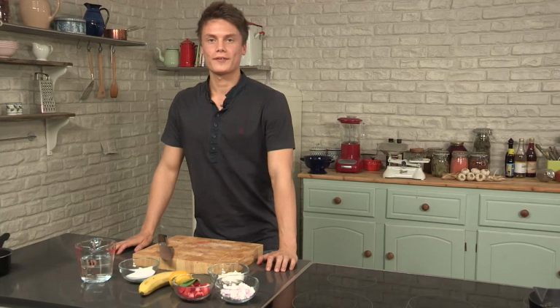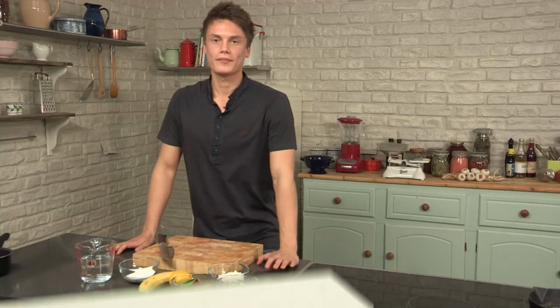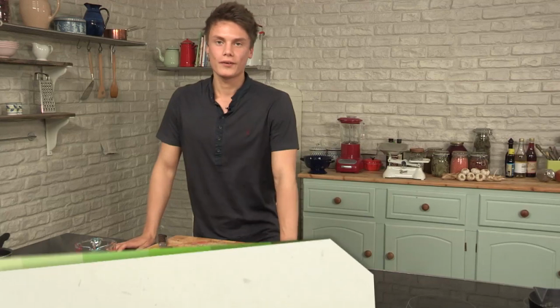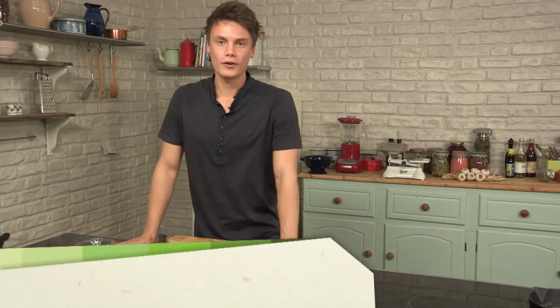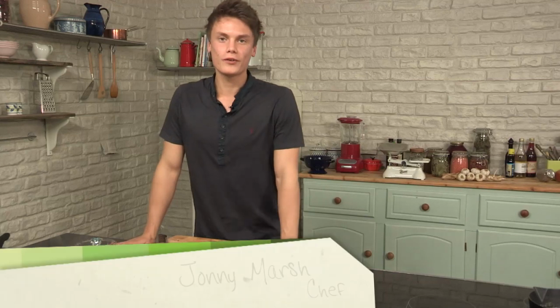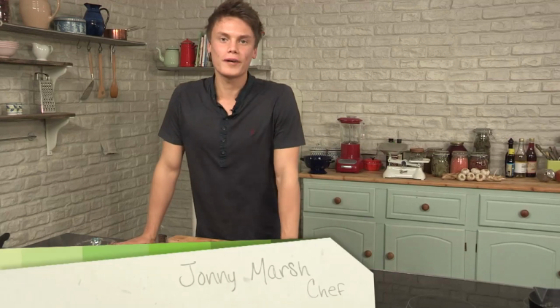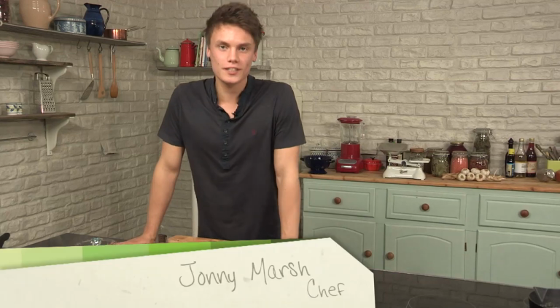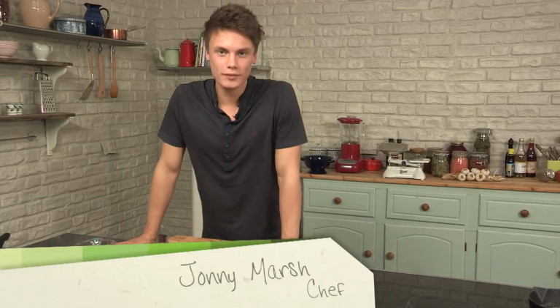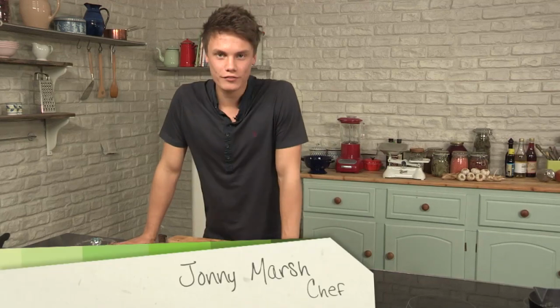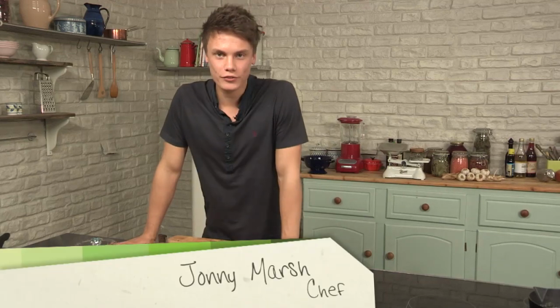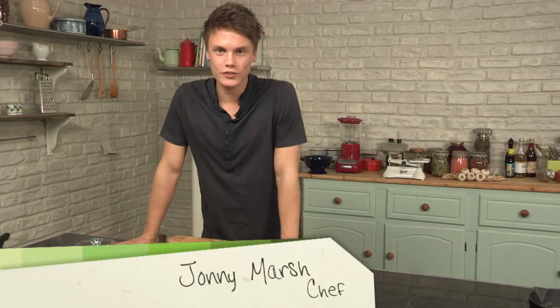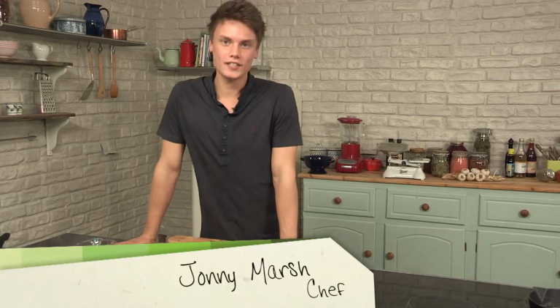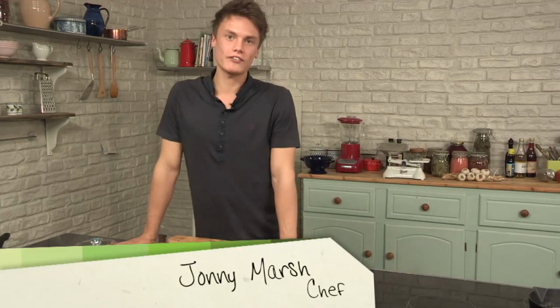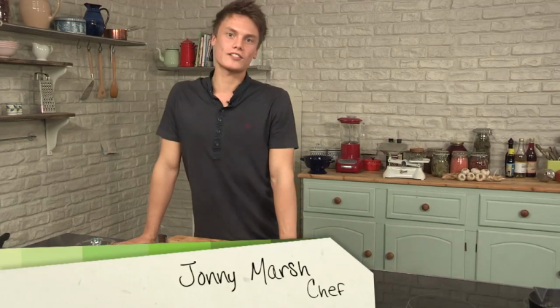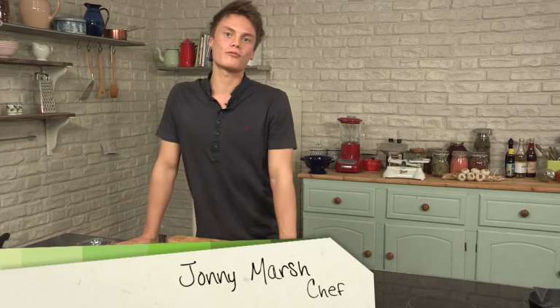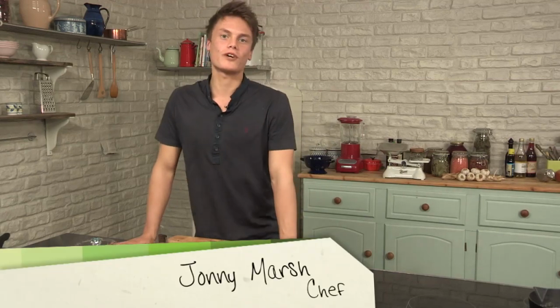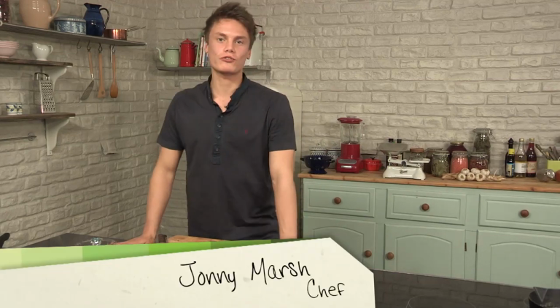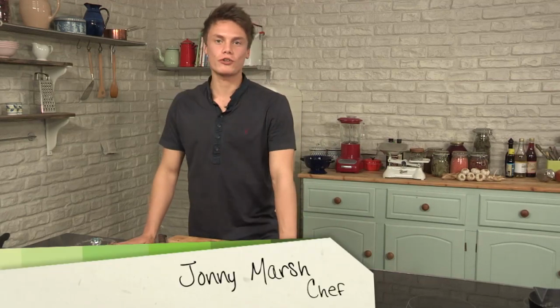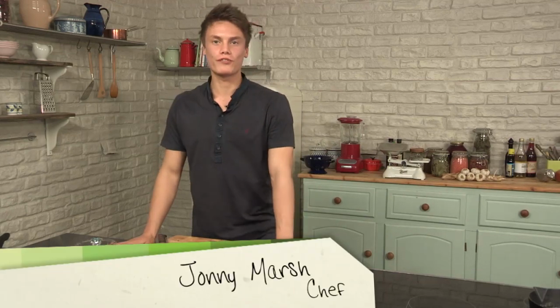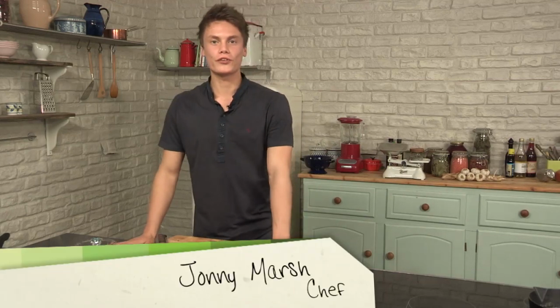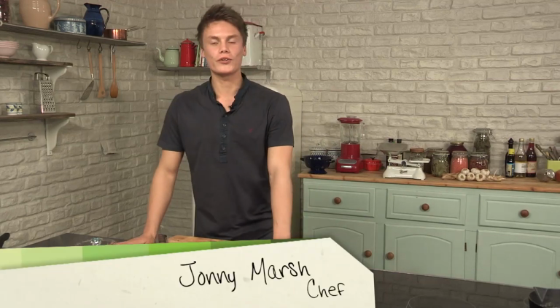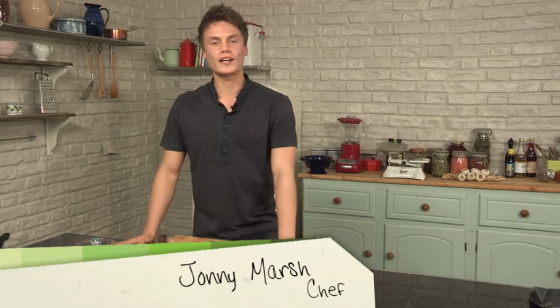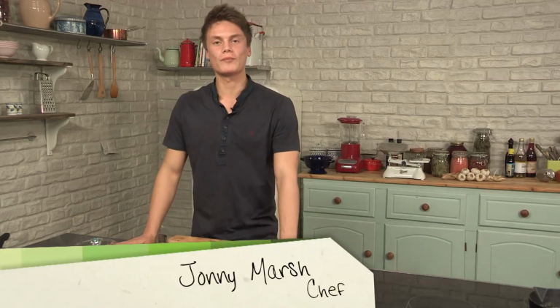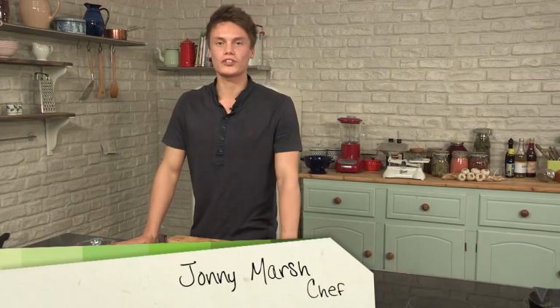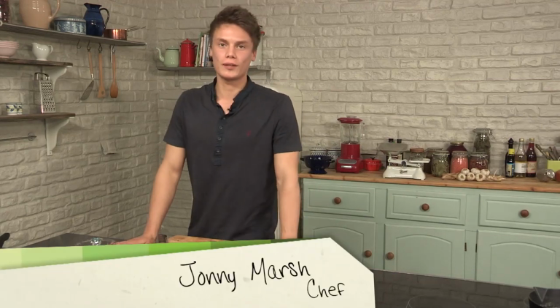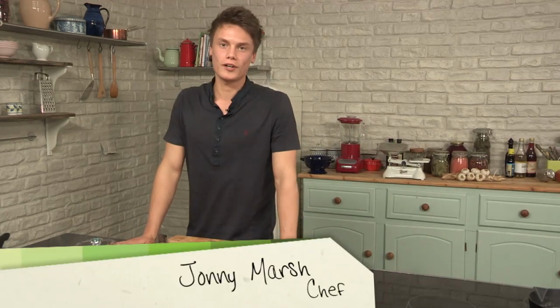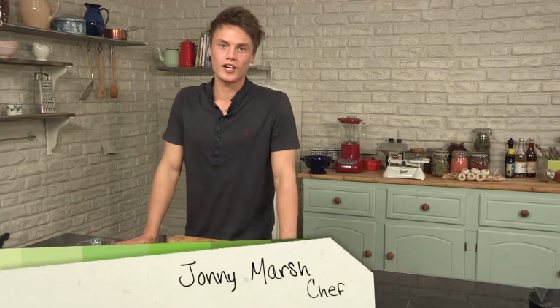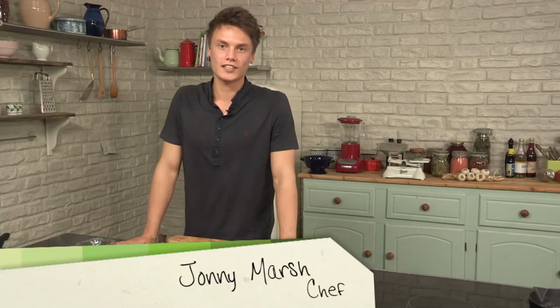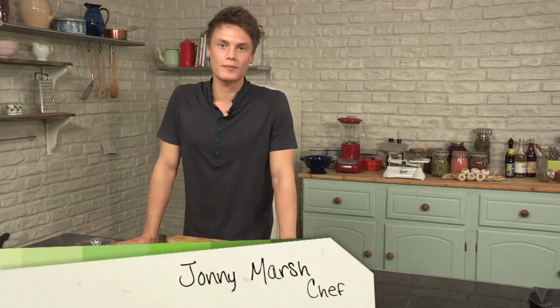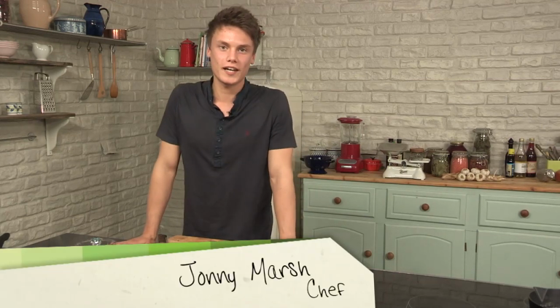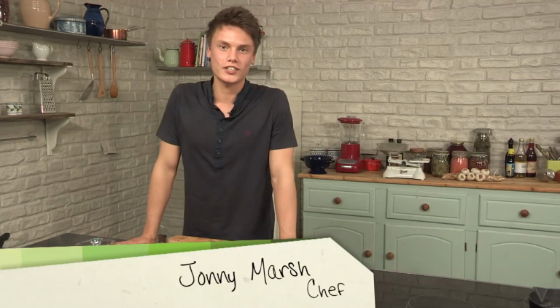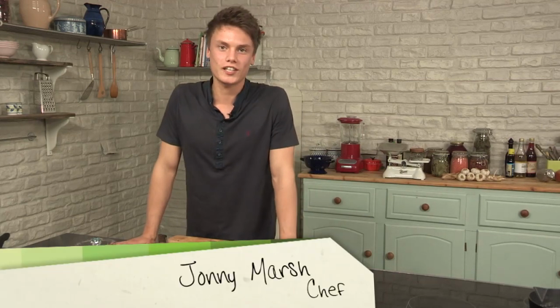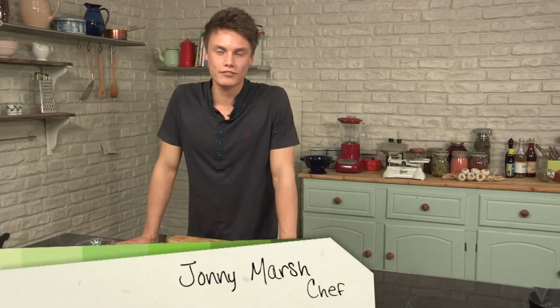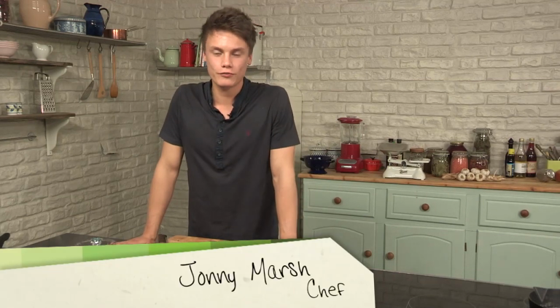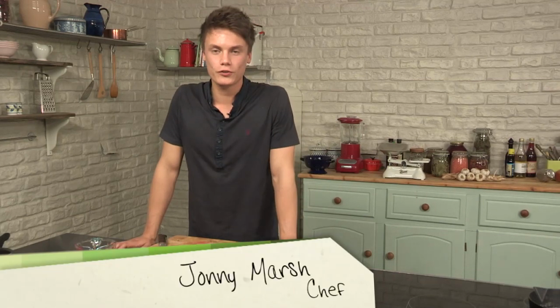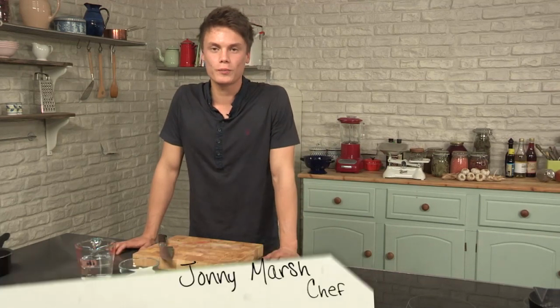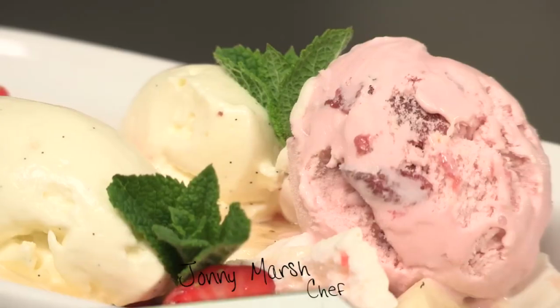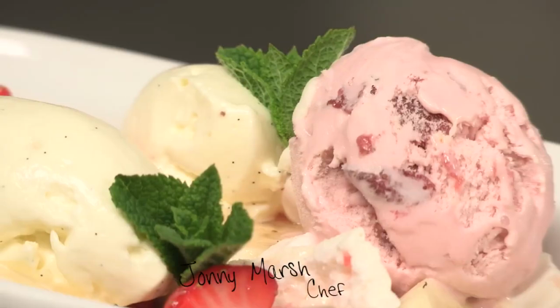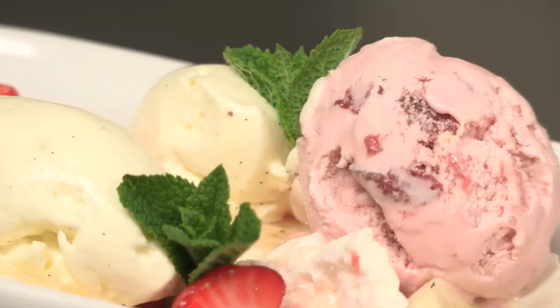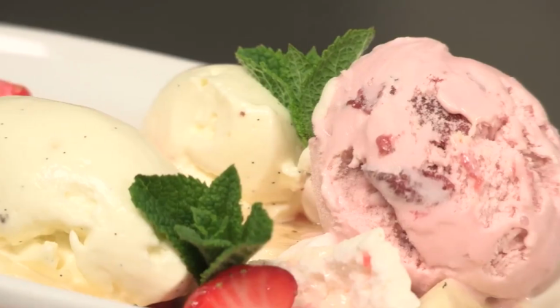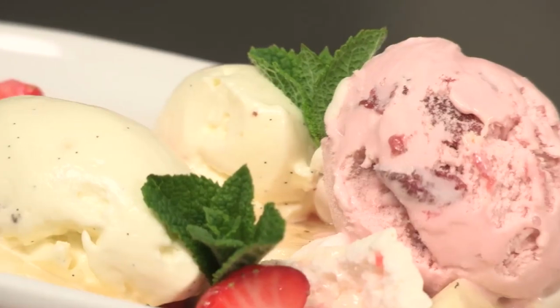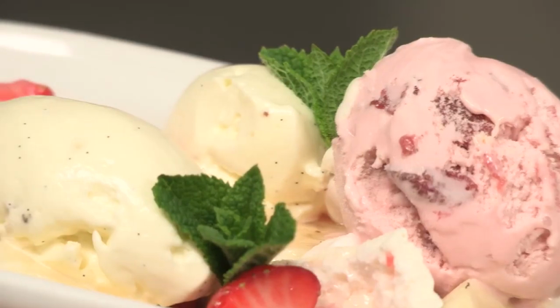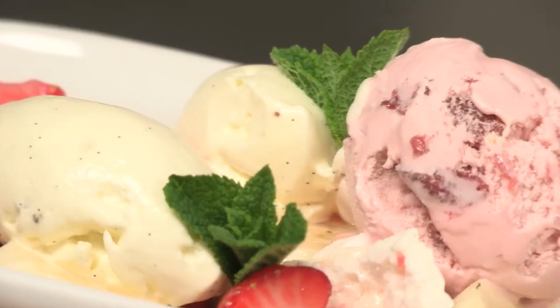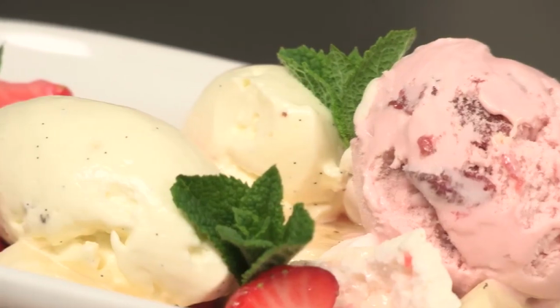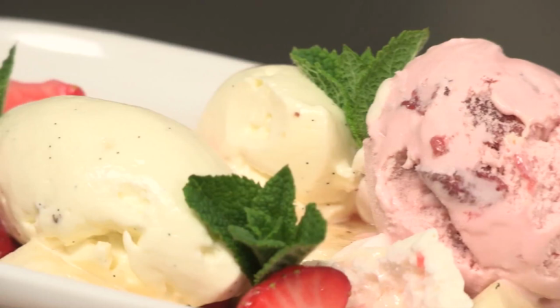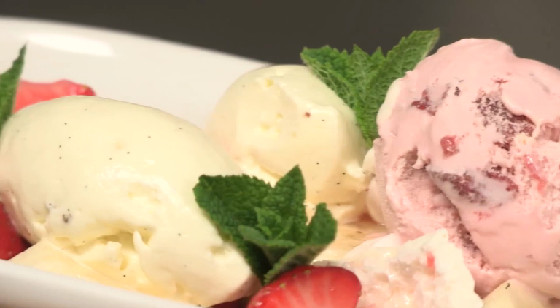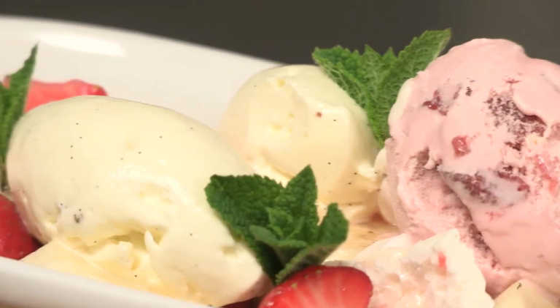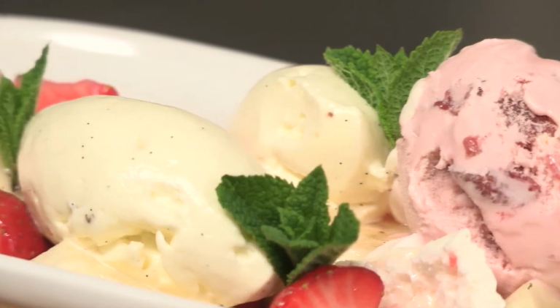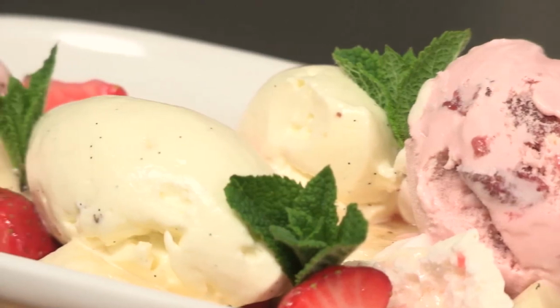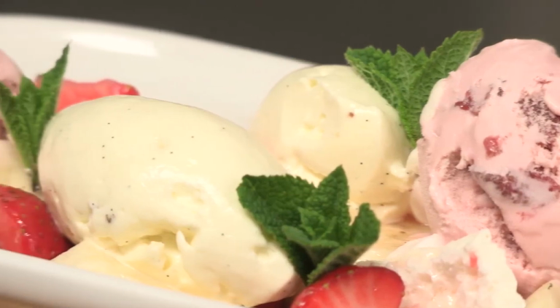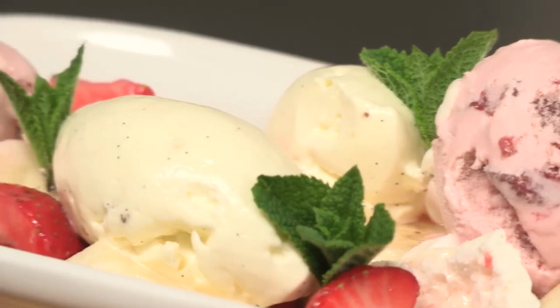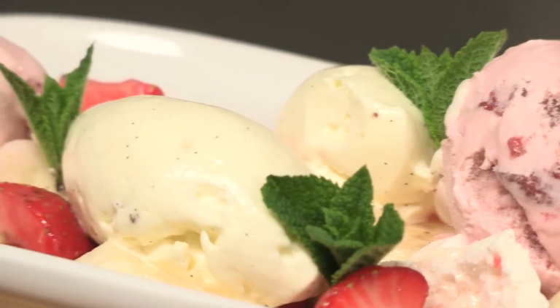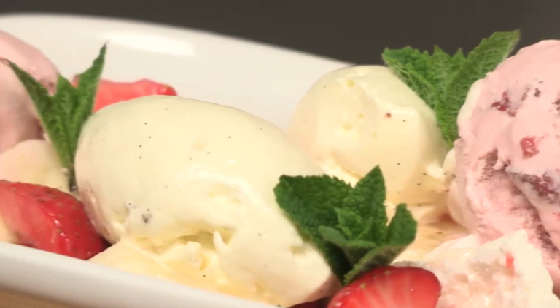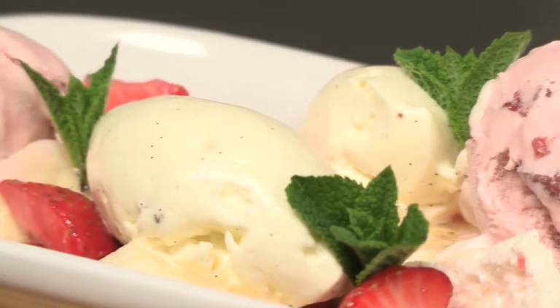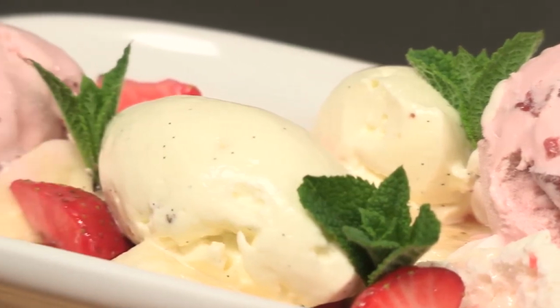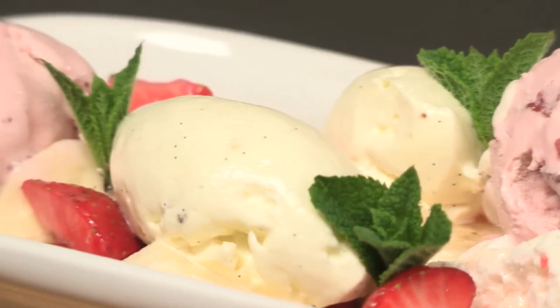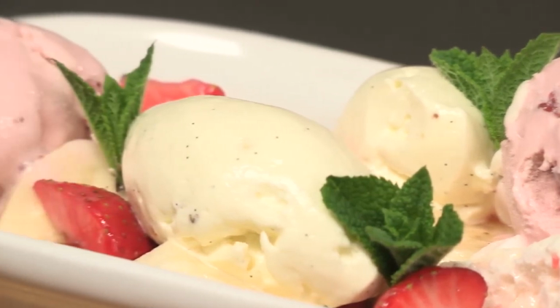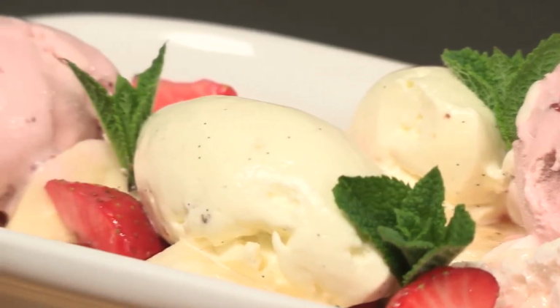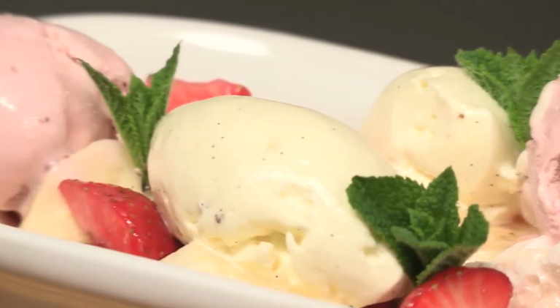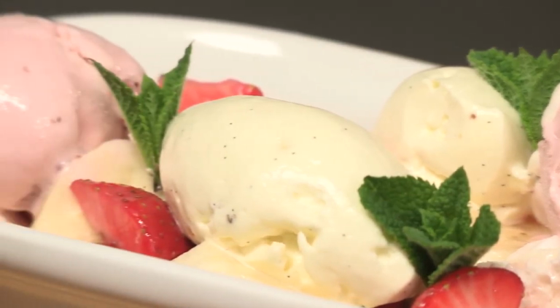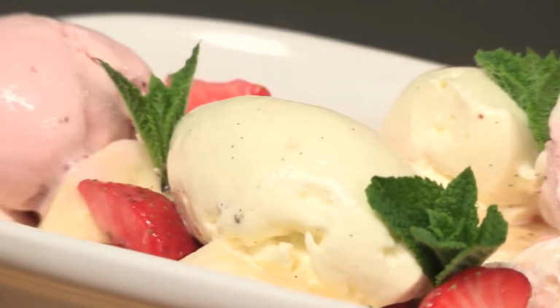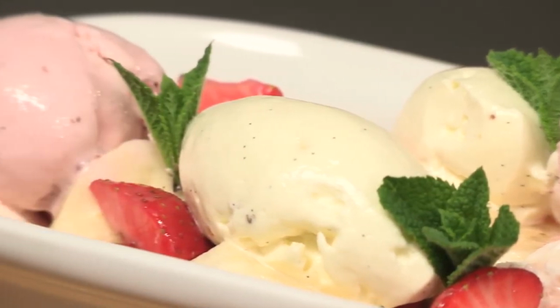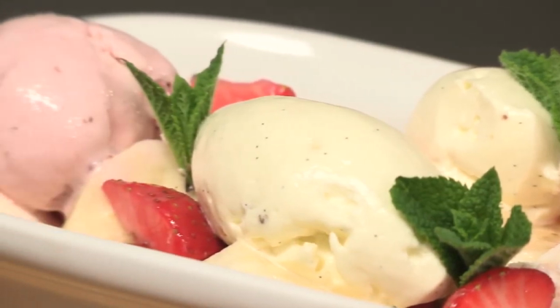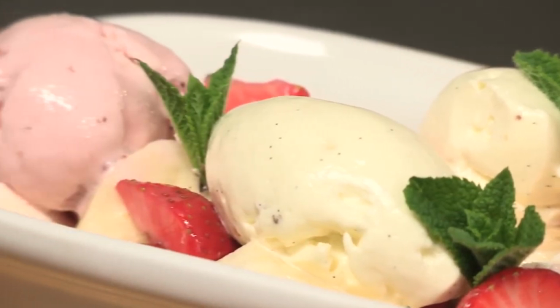Welcome back to my food series on retro food. I'm Jonny Marsh, the head chef for Food by Jonny Marsh. In this episode I'm going to show you how to make a banana split.